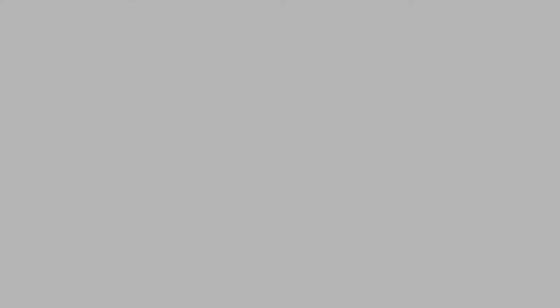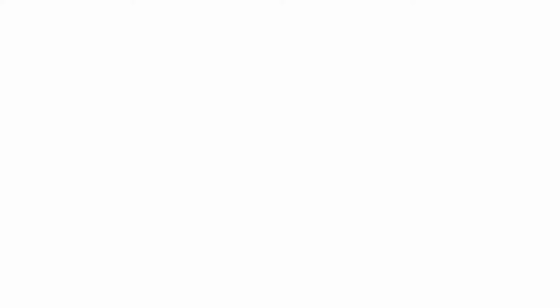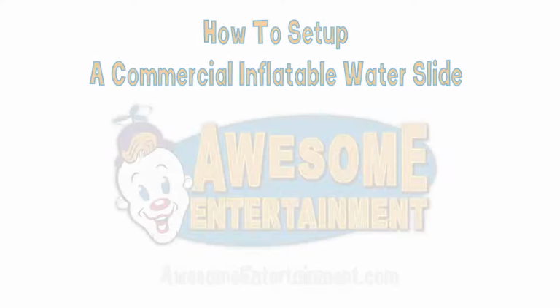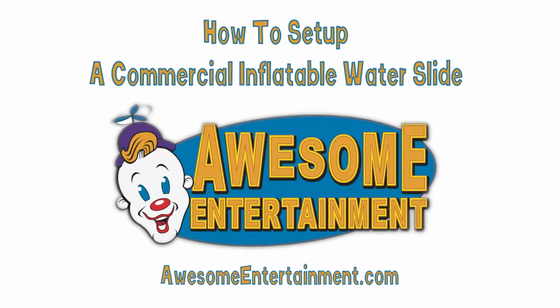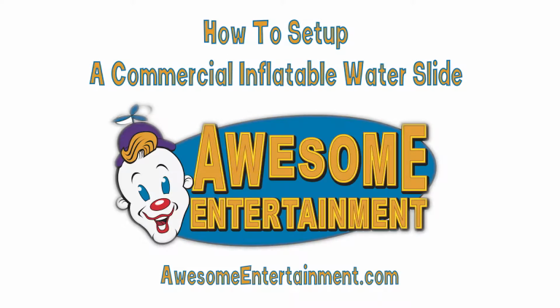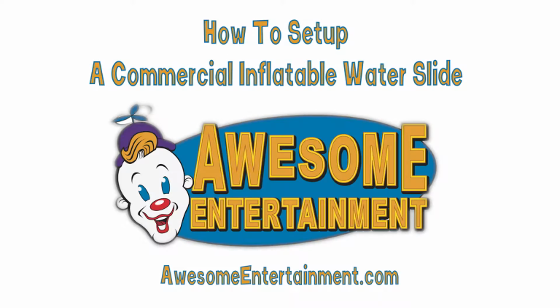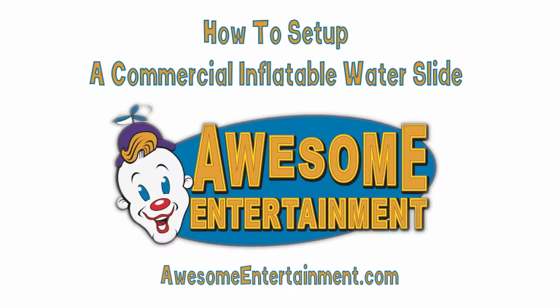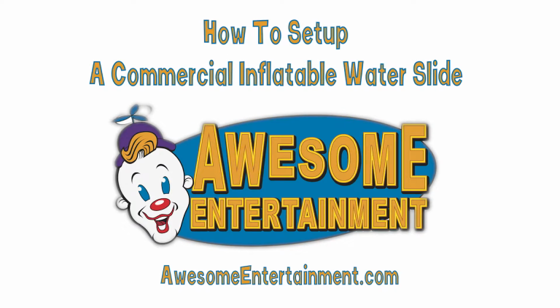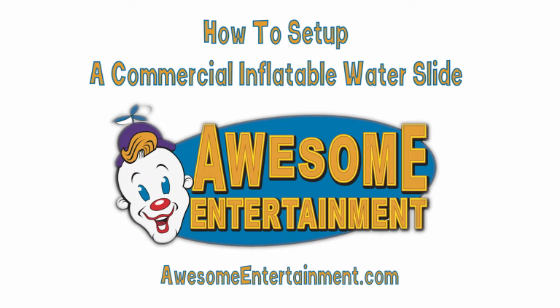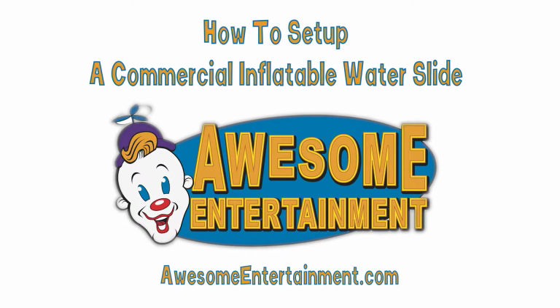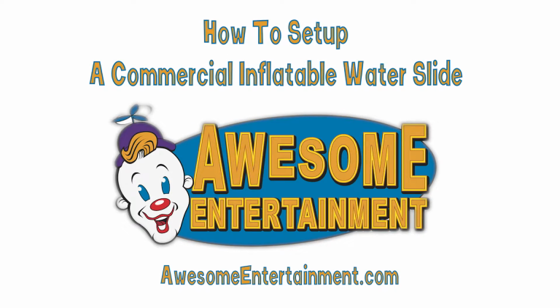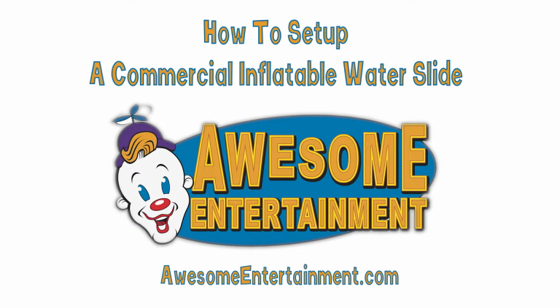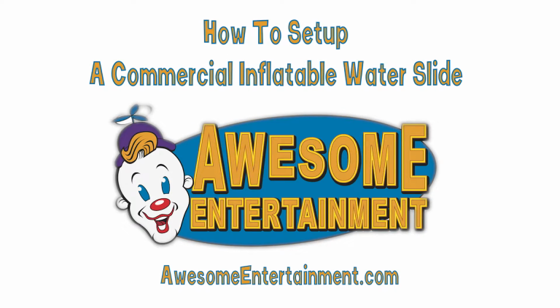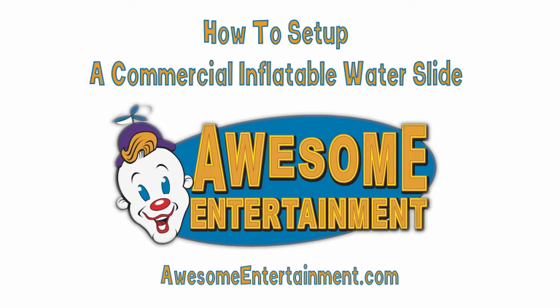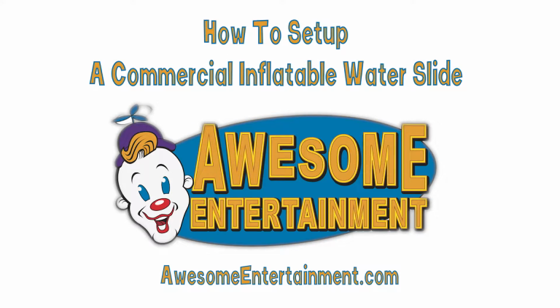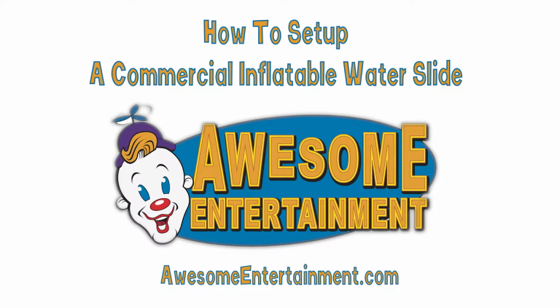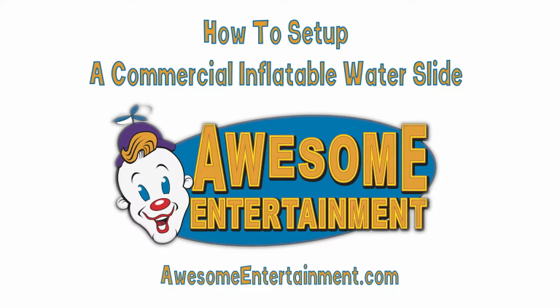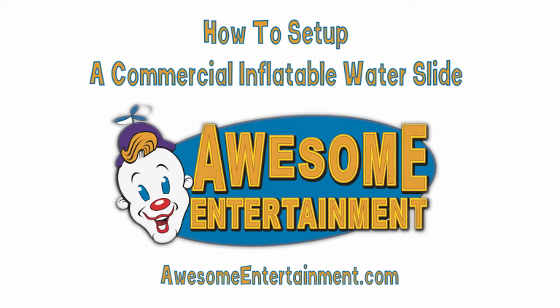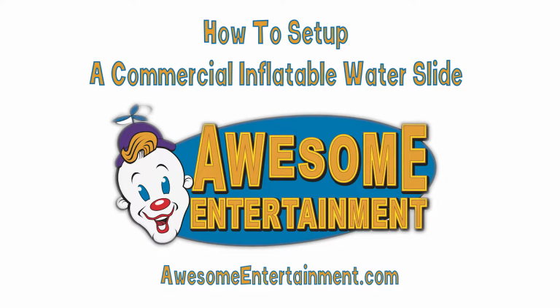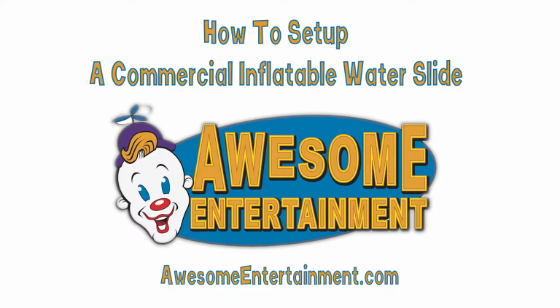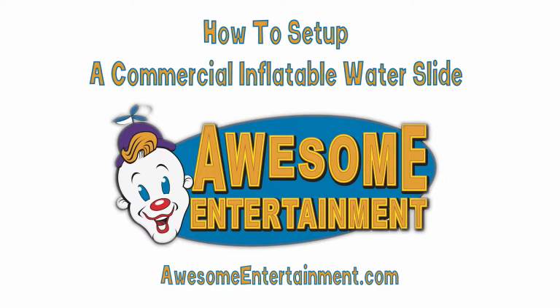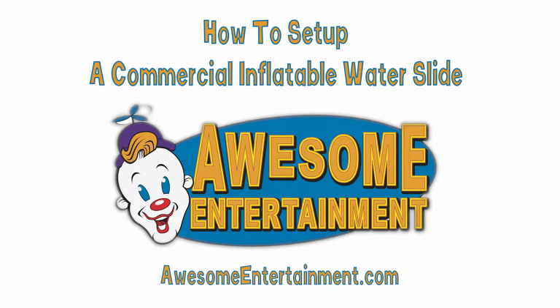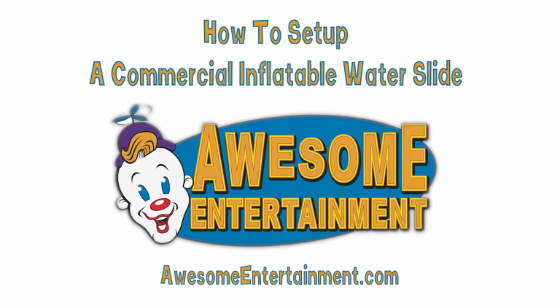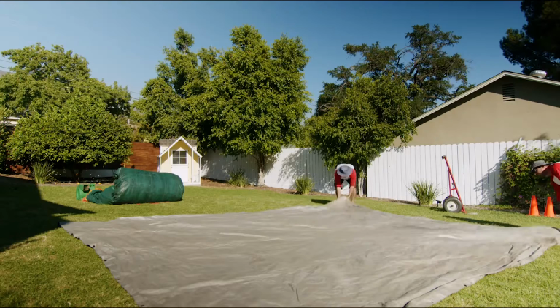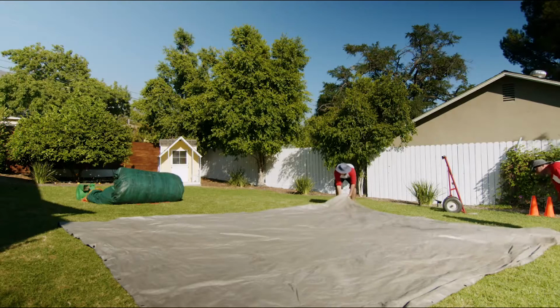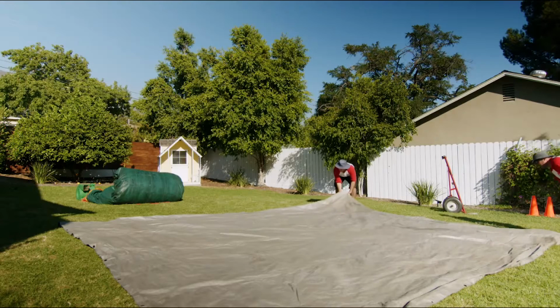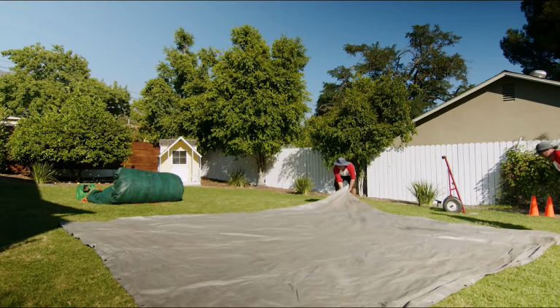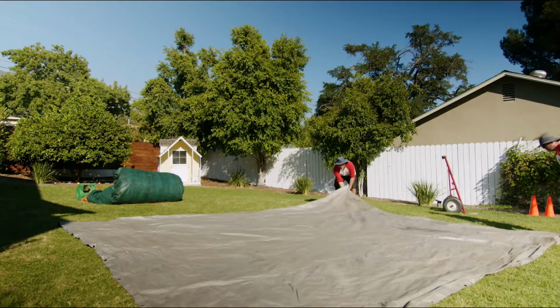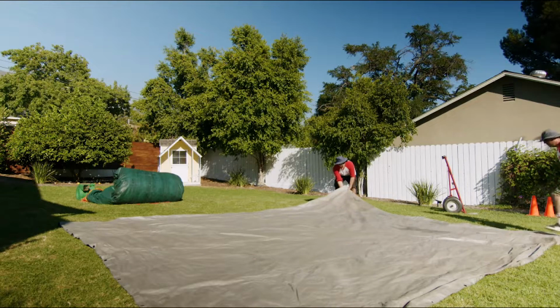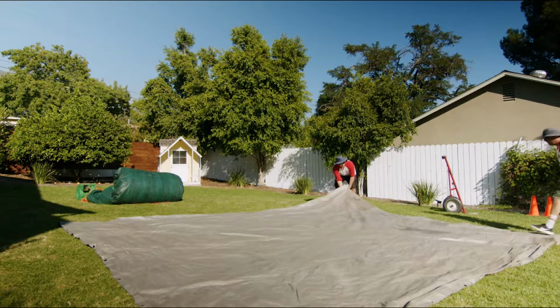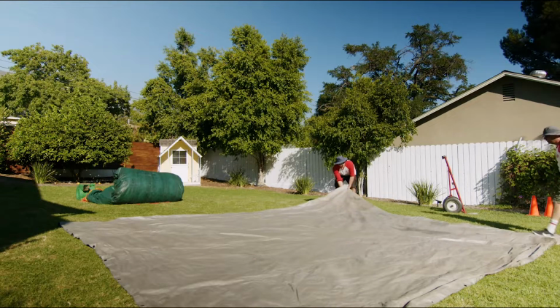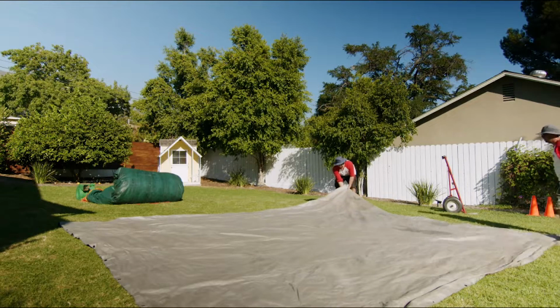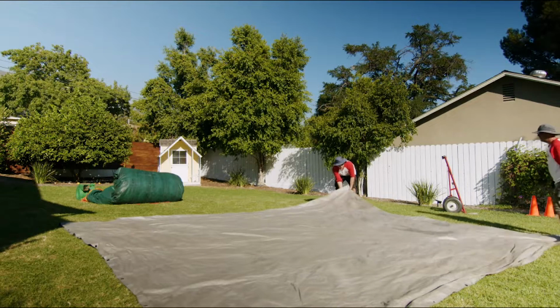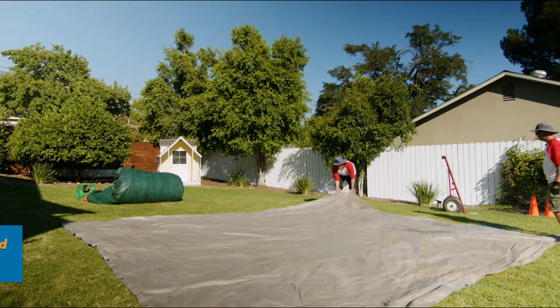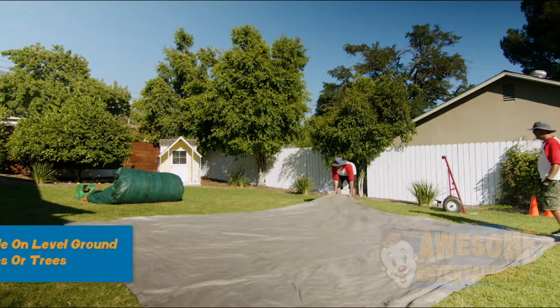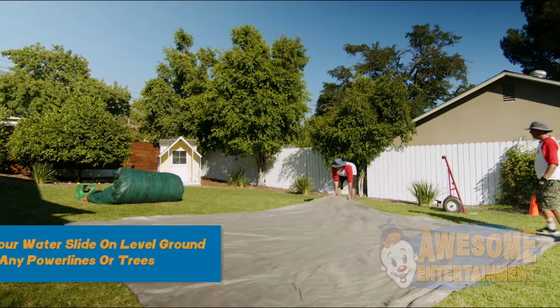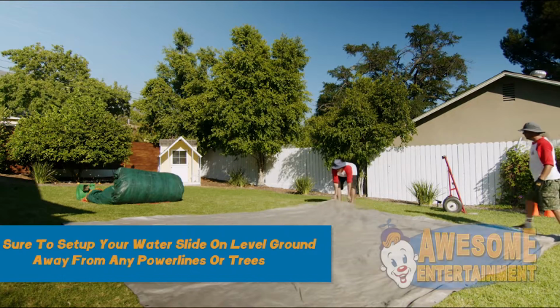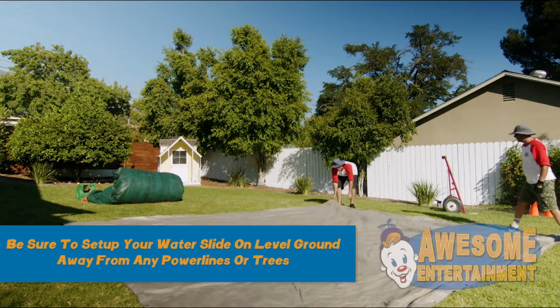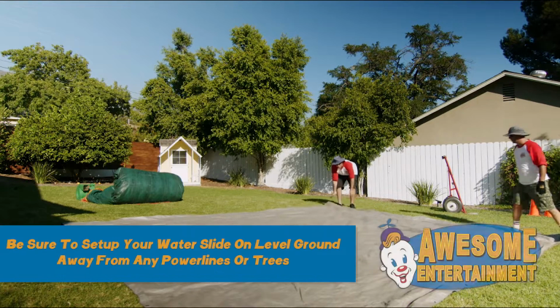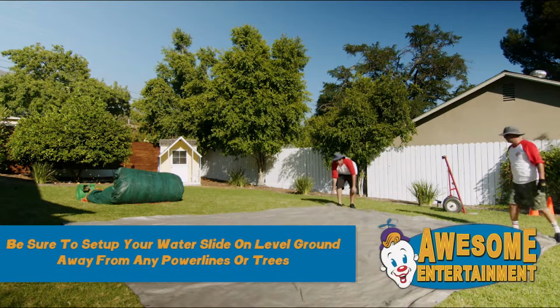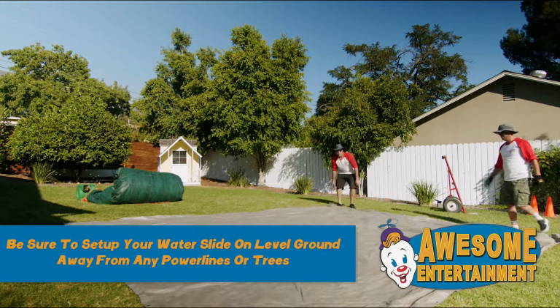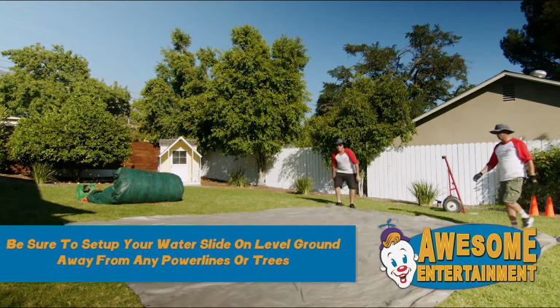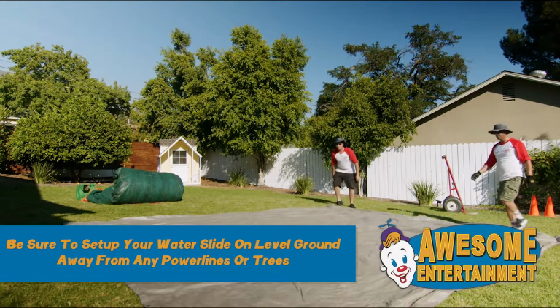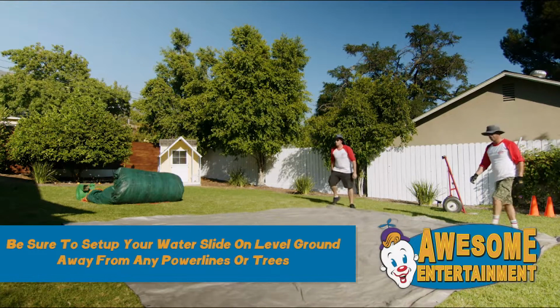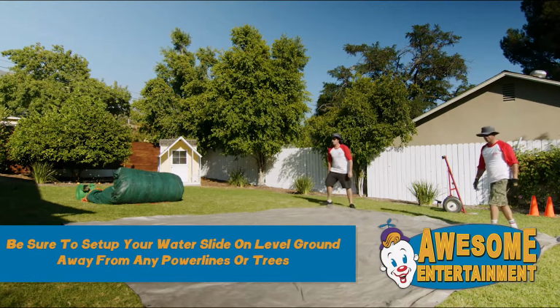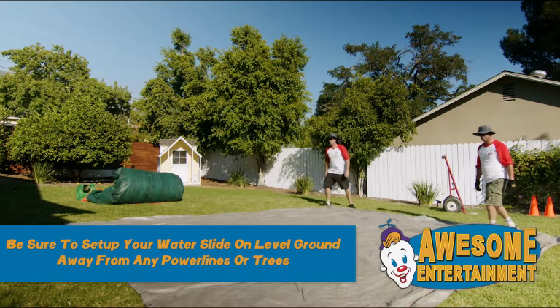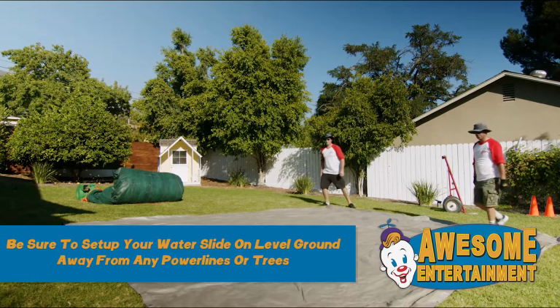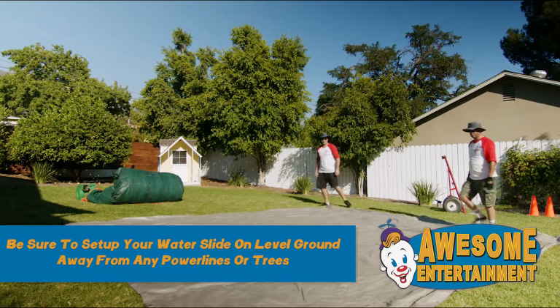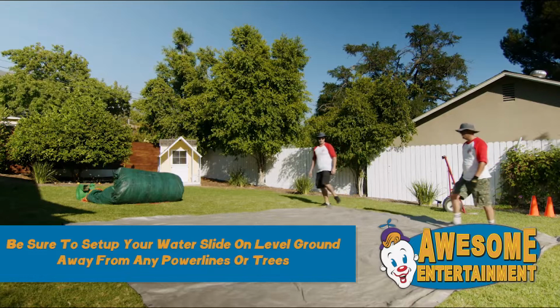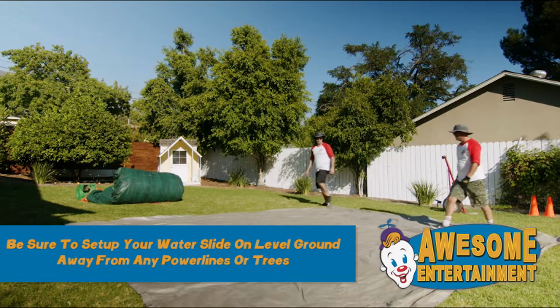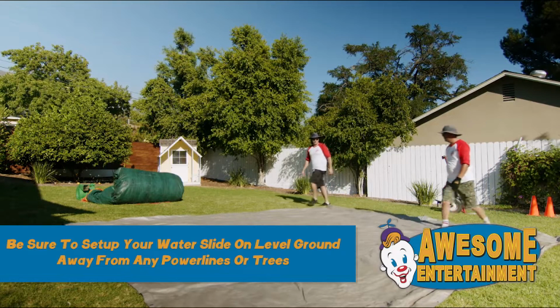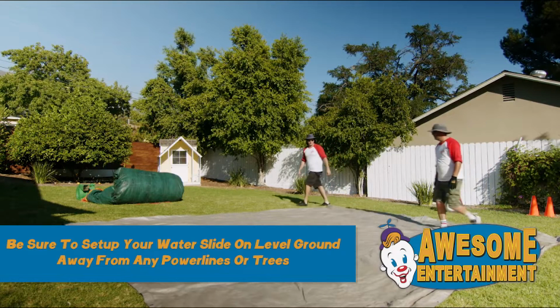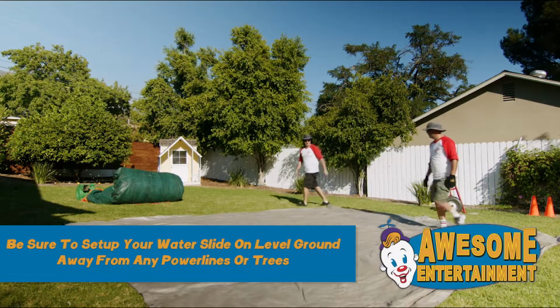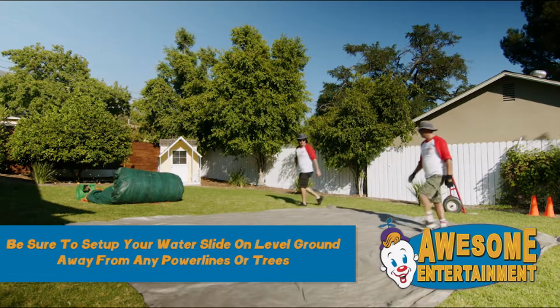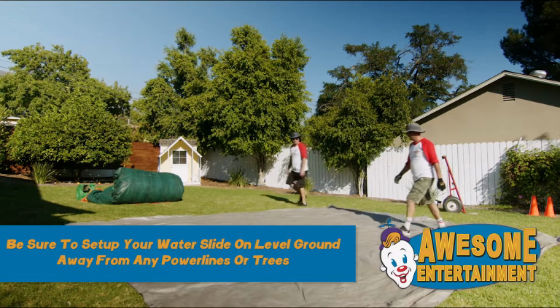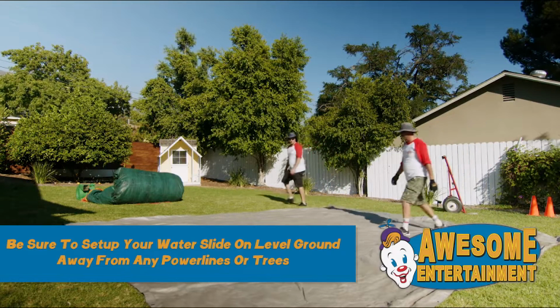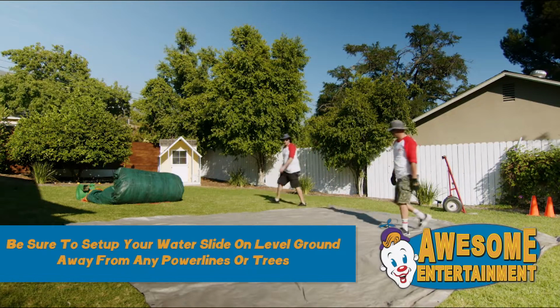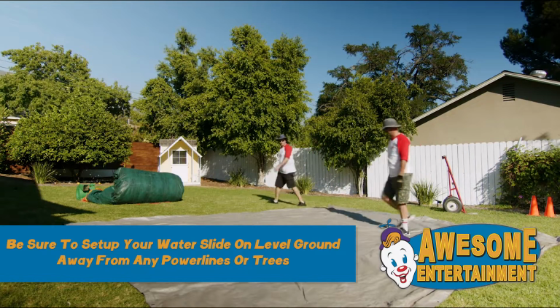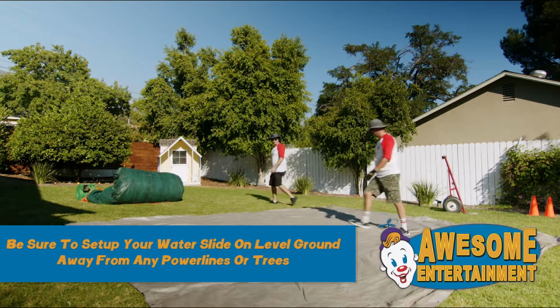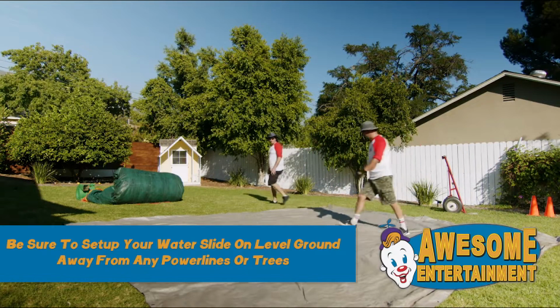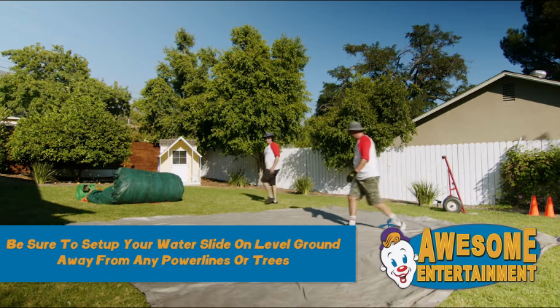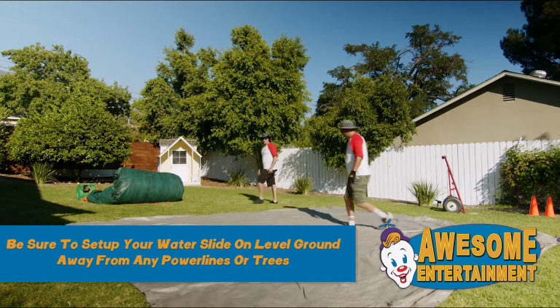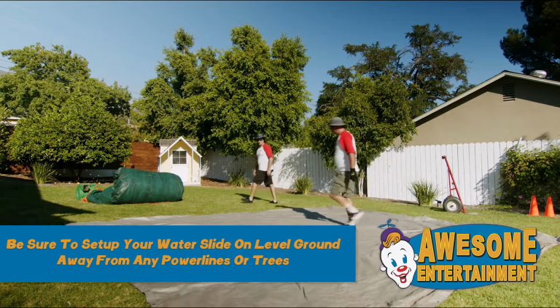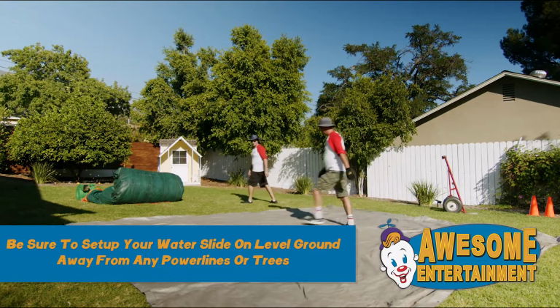How to set up a commercial inflatable water slide. Set up your water slide in a location with sufficient space and where you will have access to water.